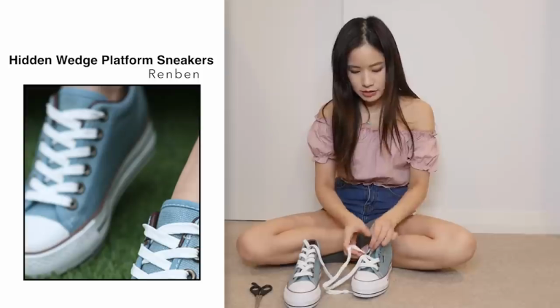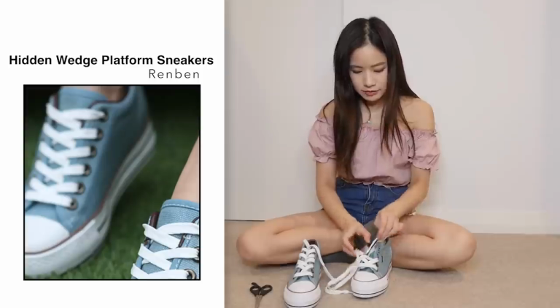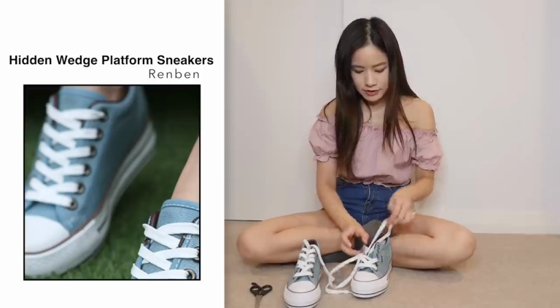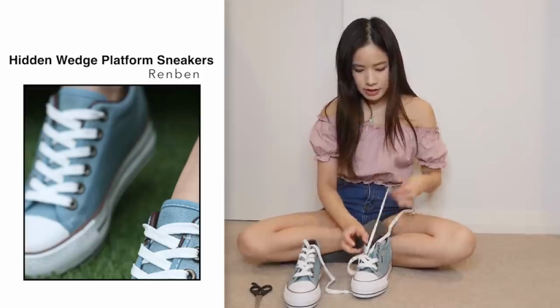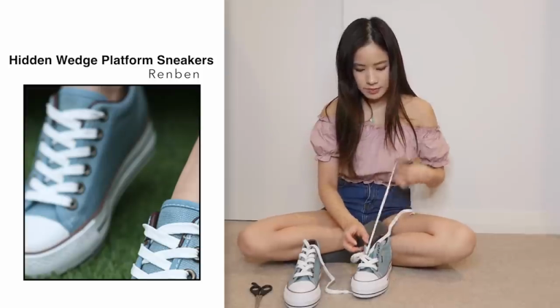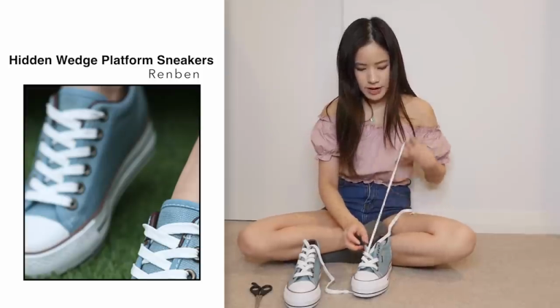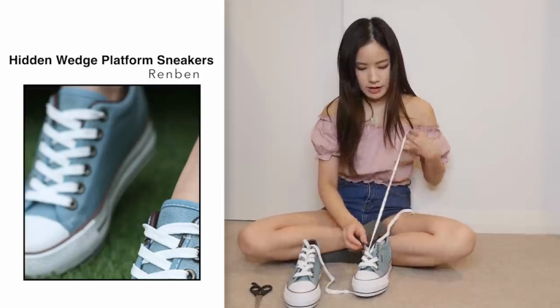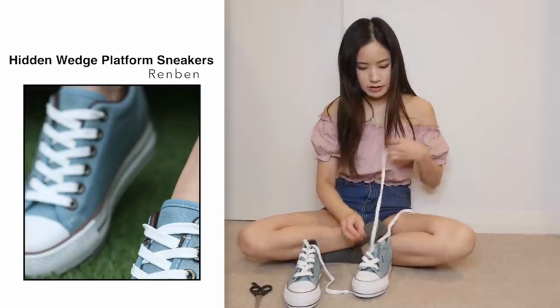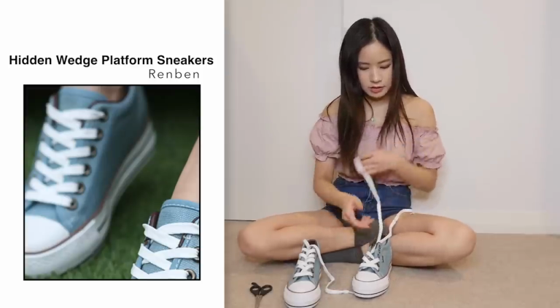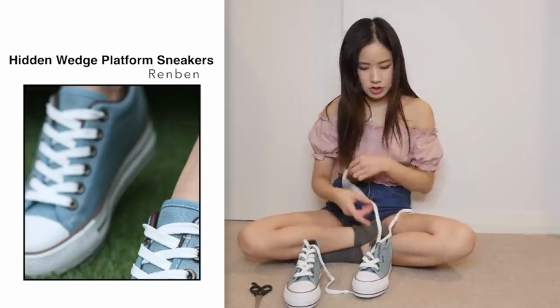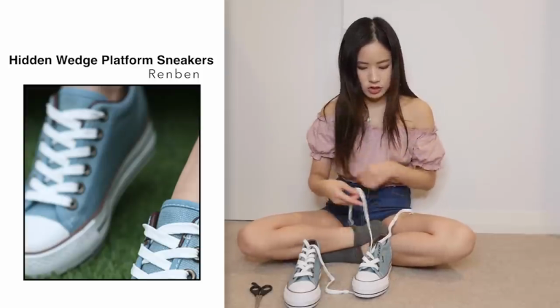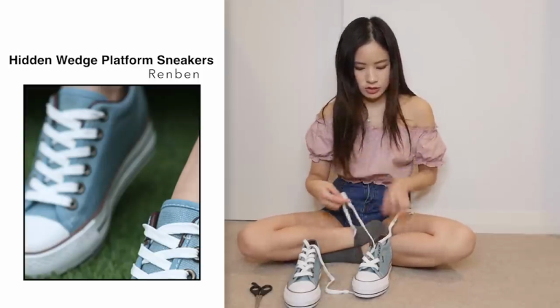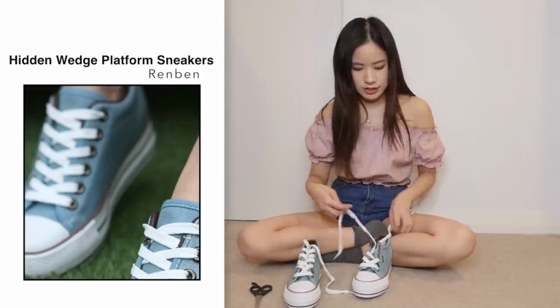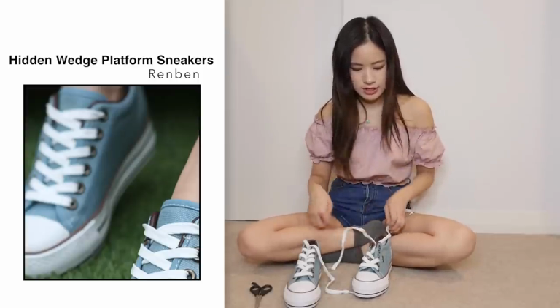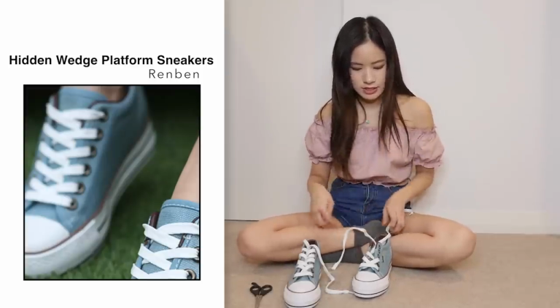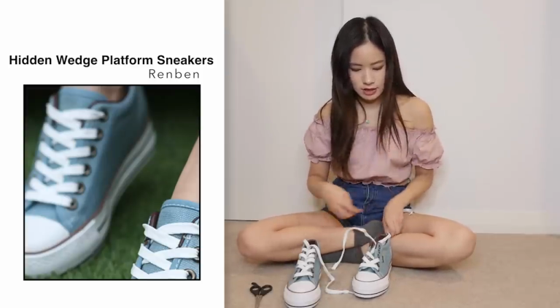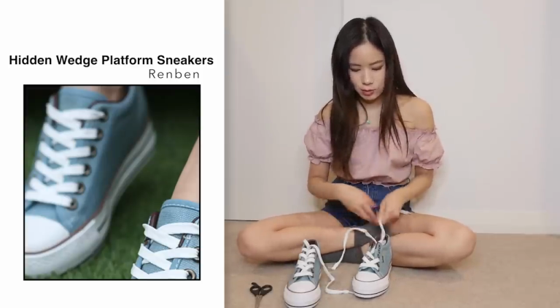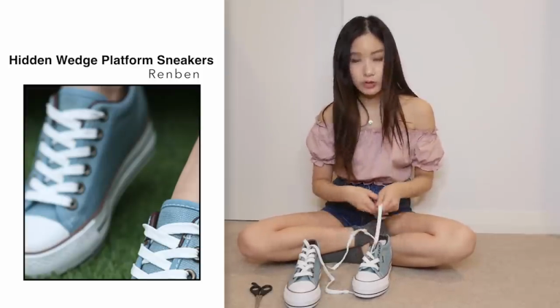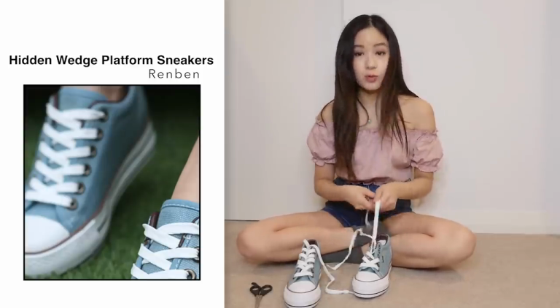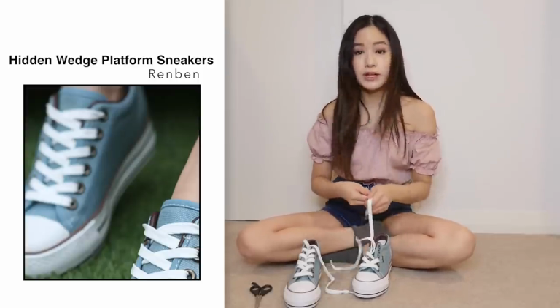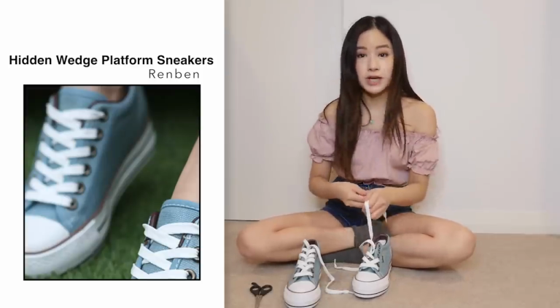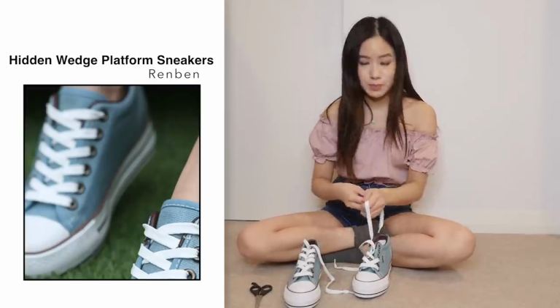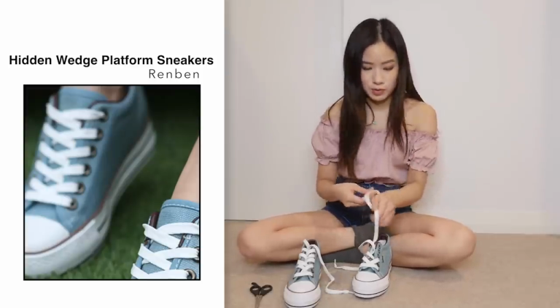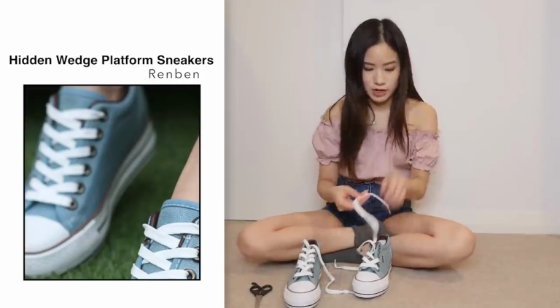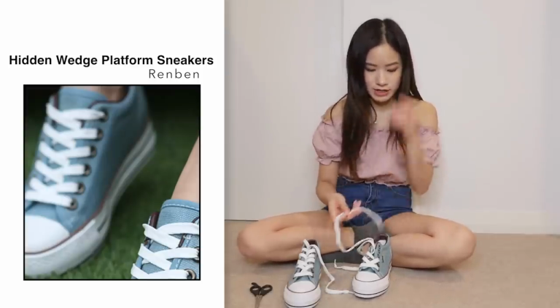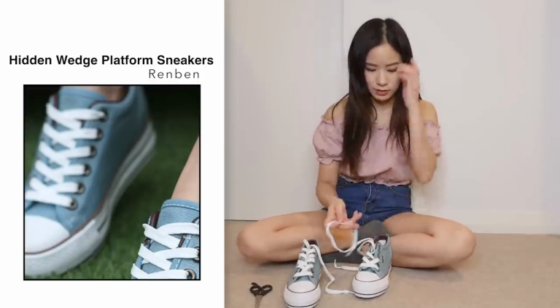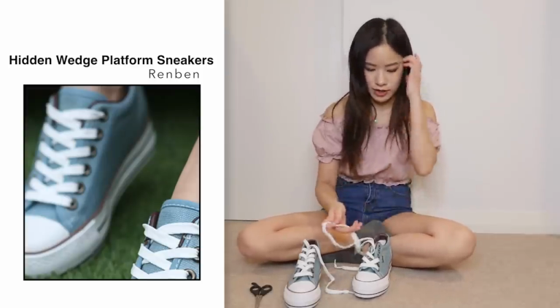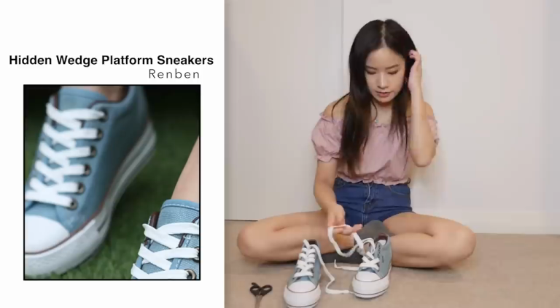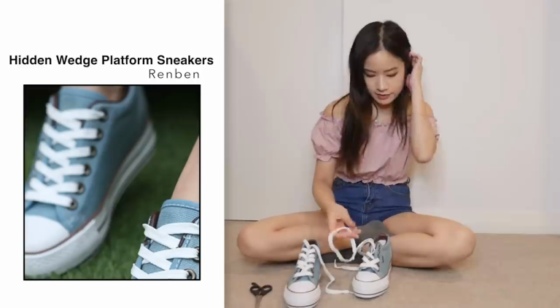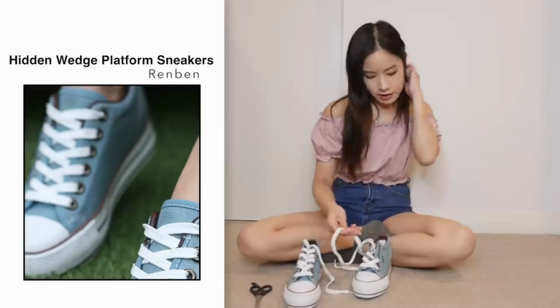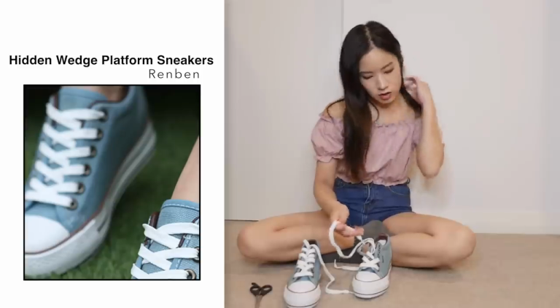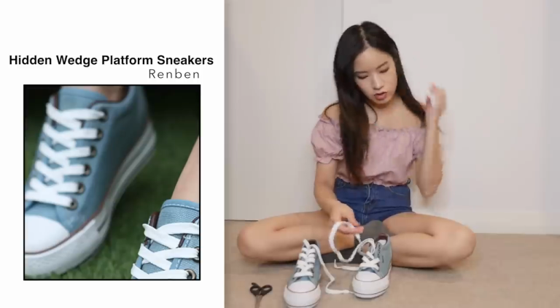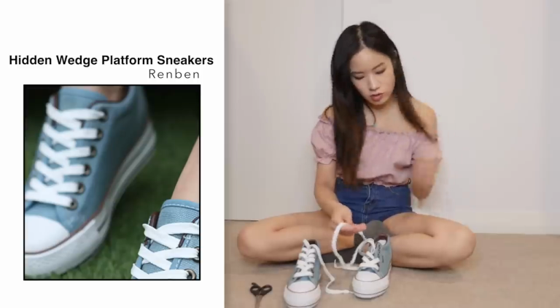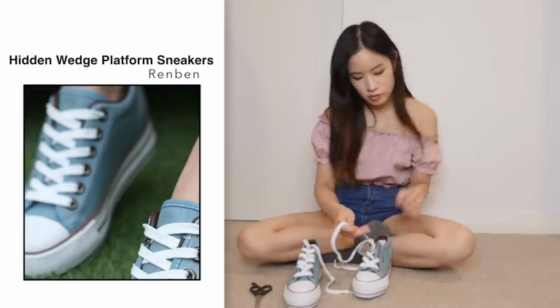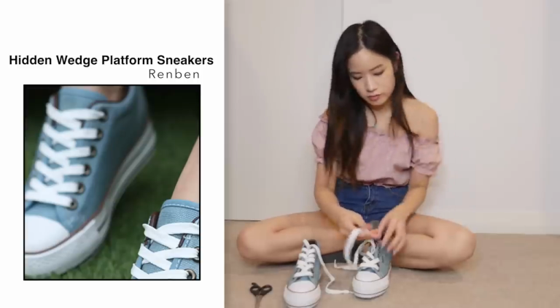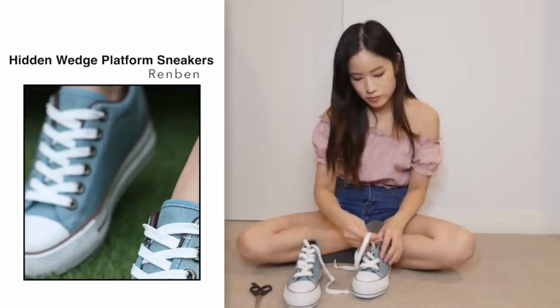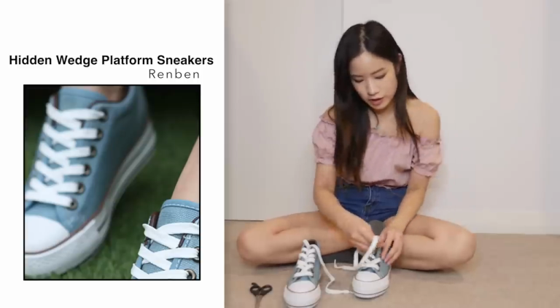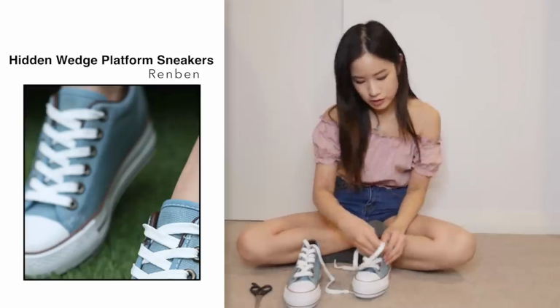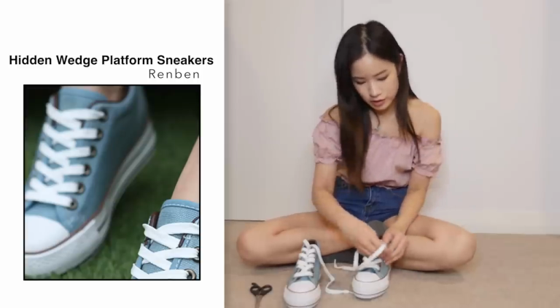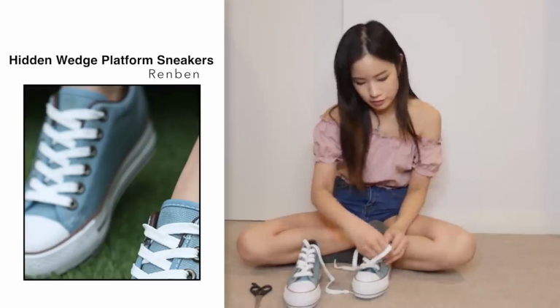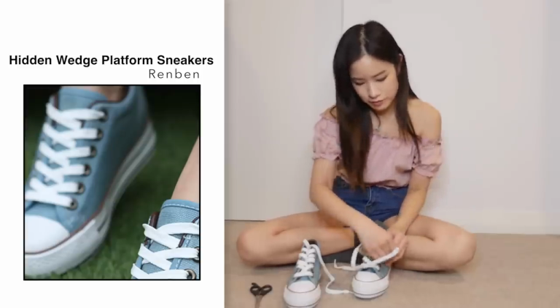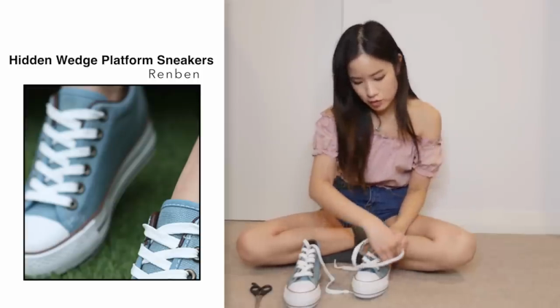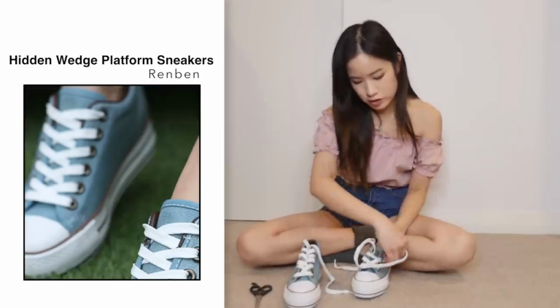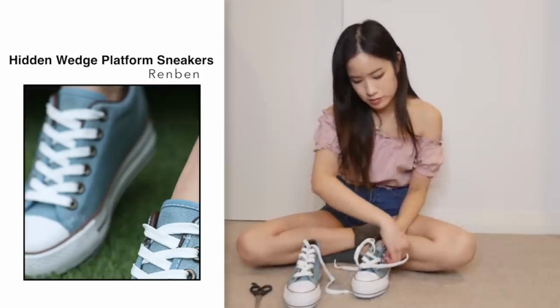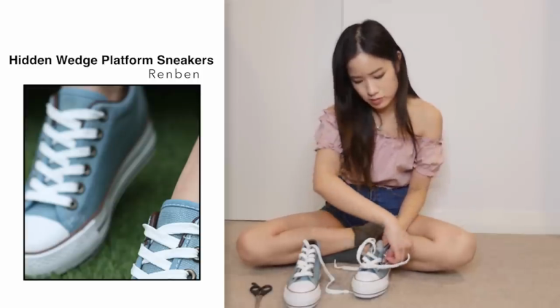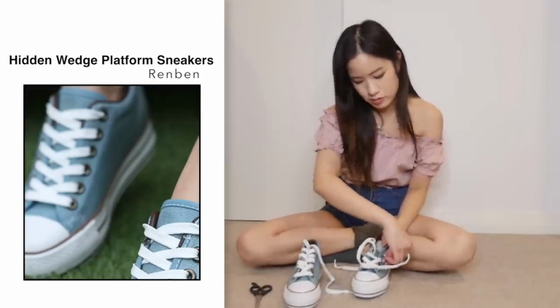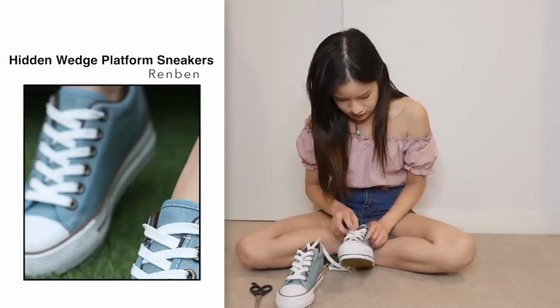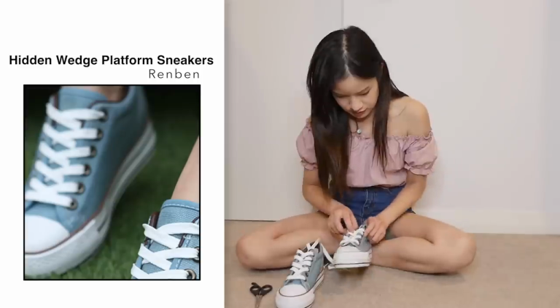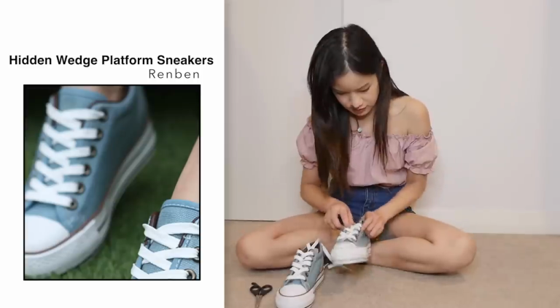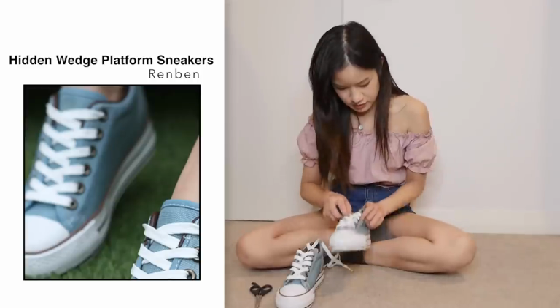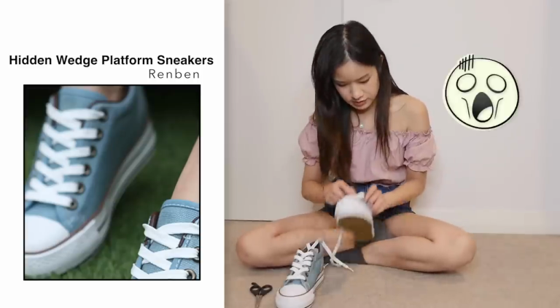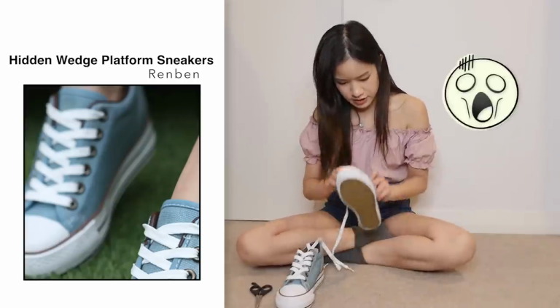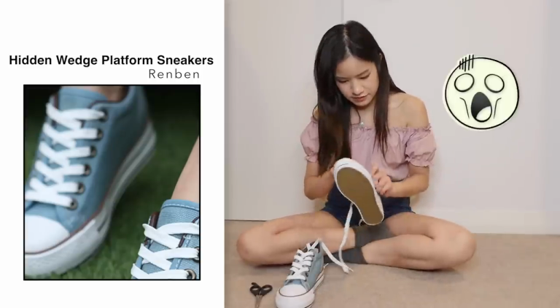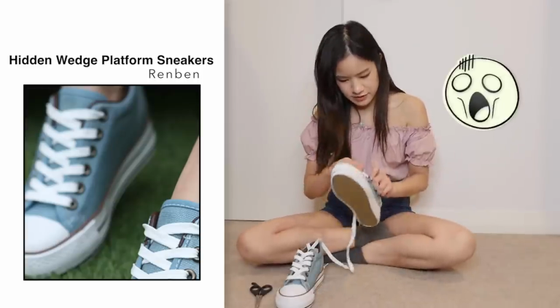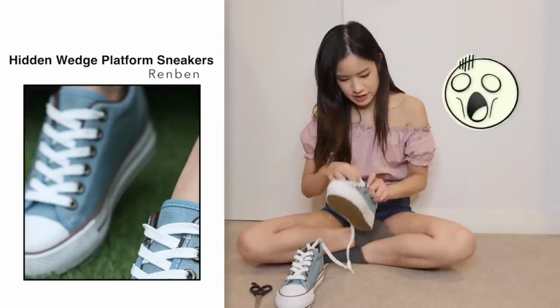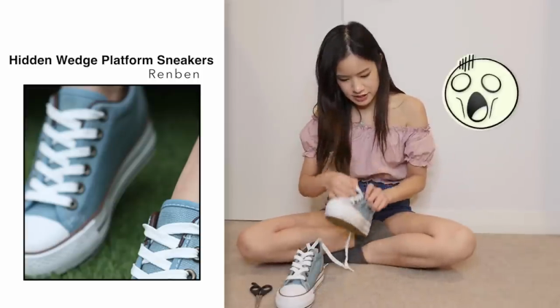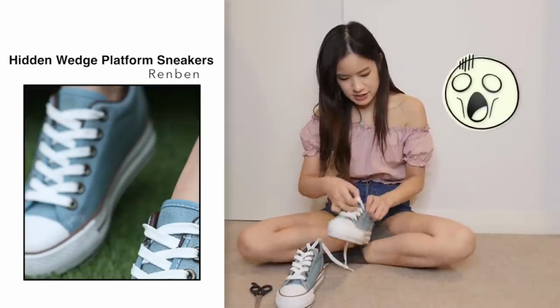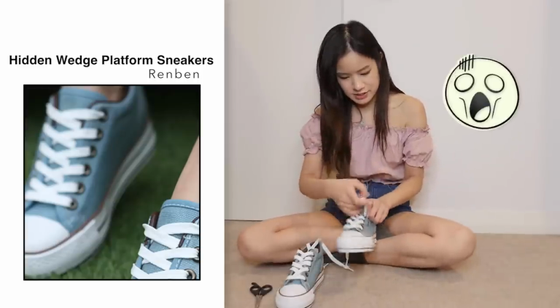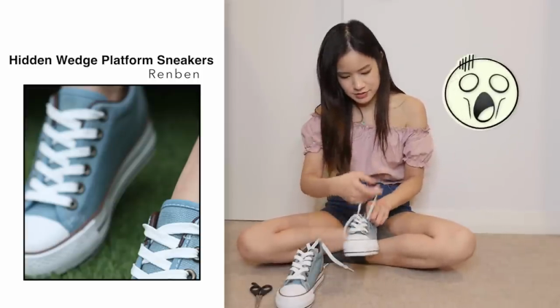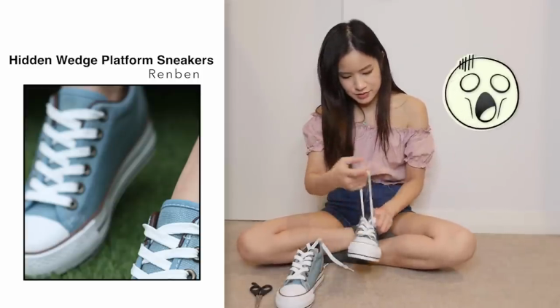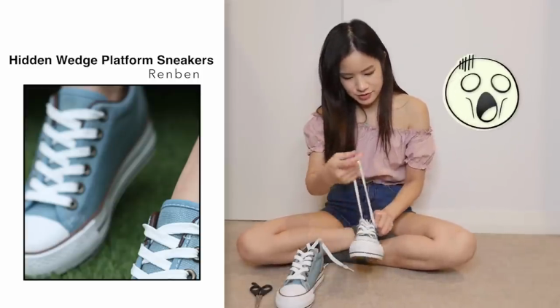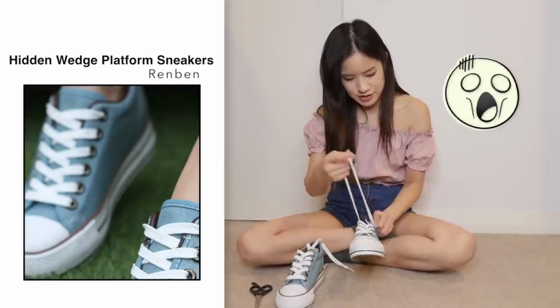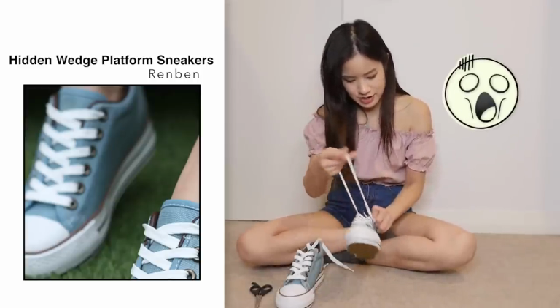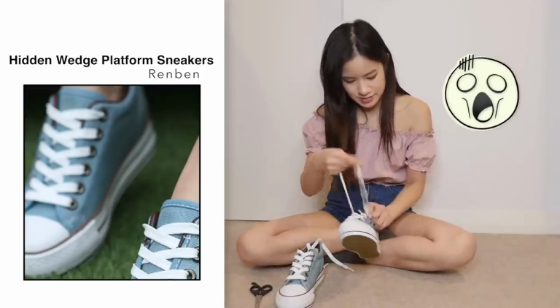The good thing about the shoes on YesStyle, or the ones I bought anyway, is that they are all very affordable.